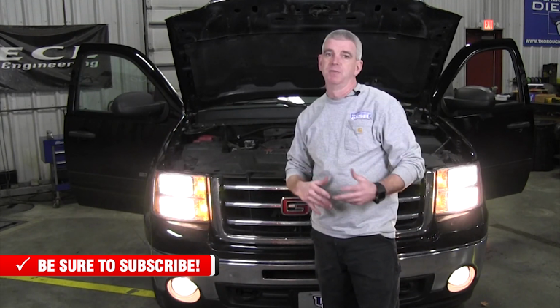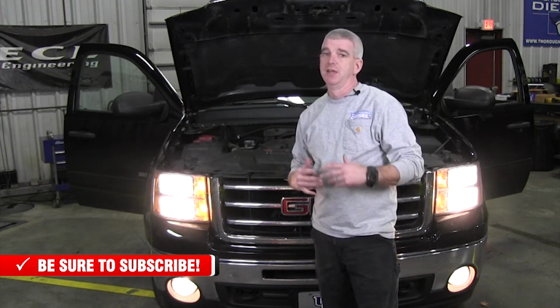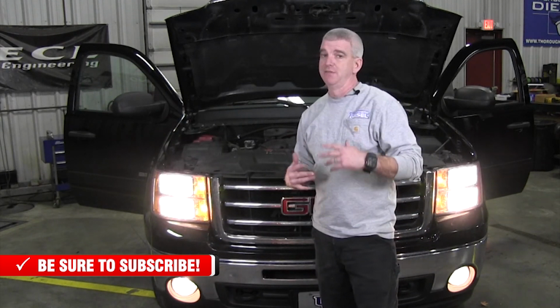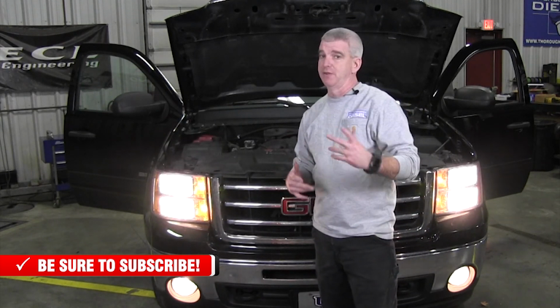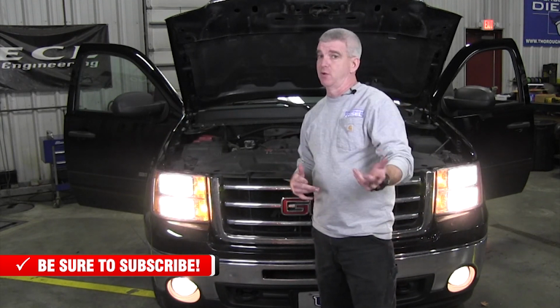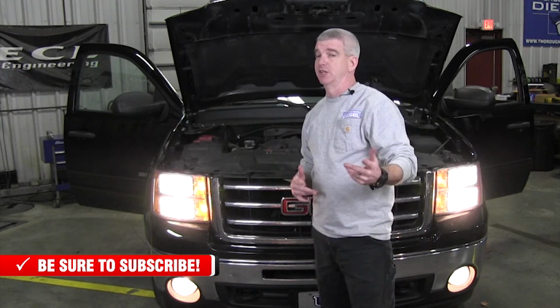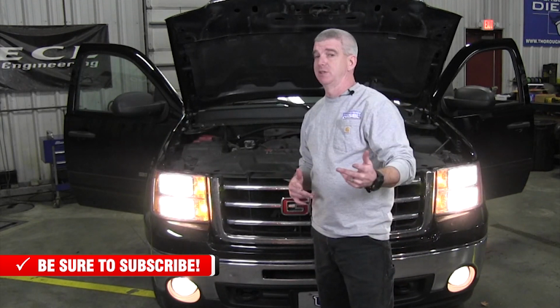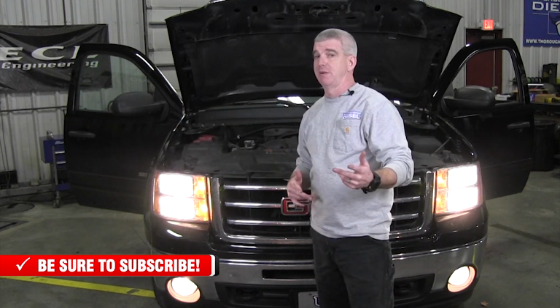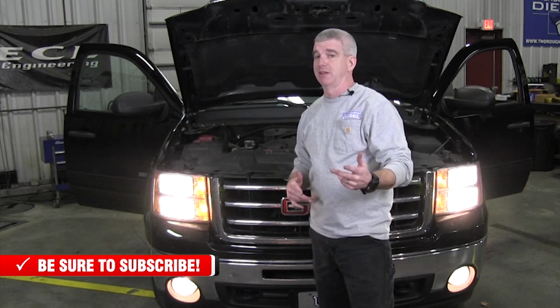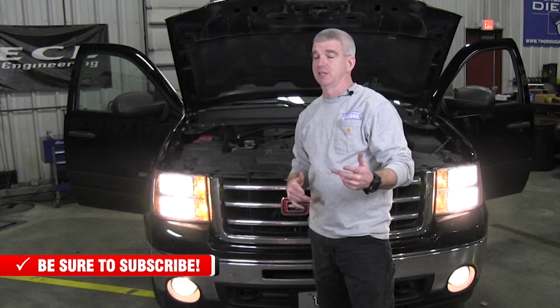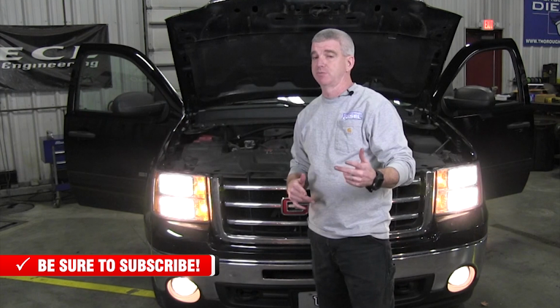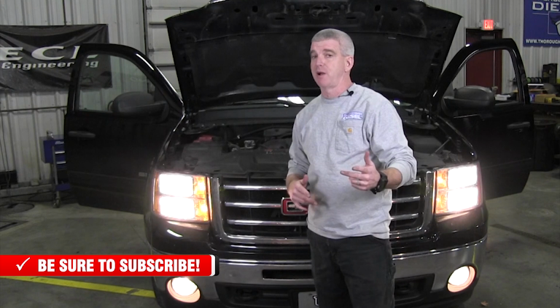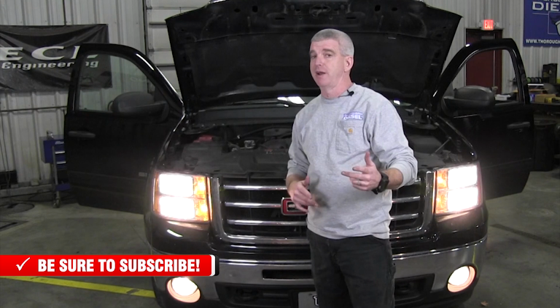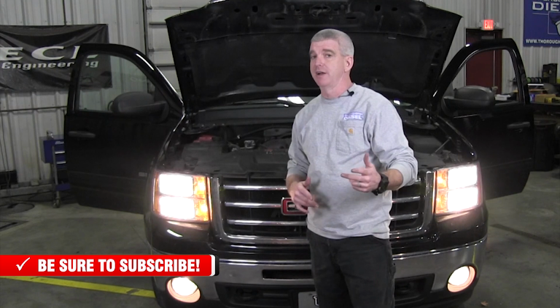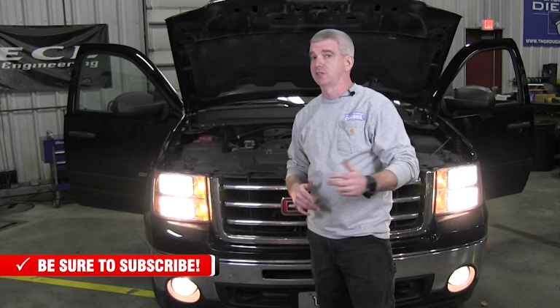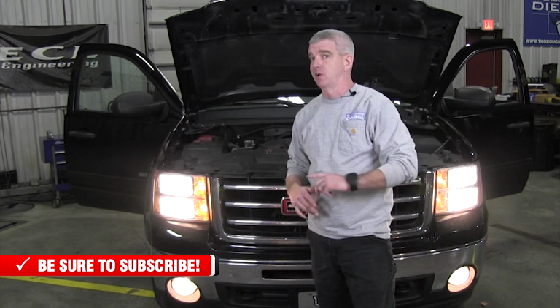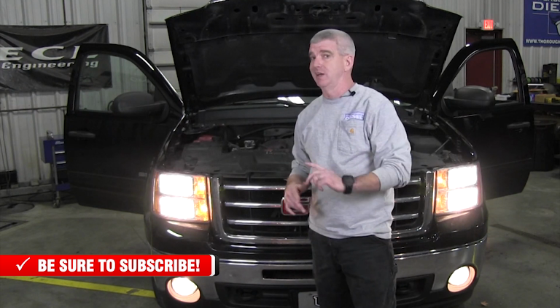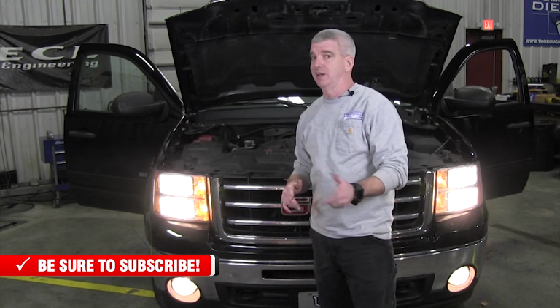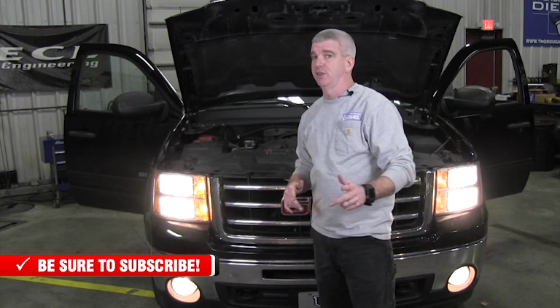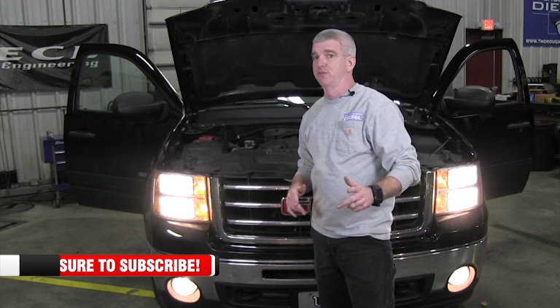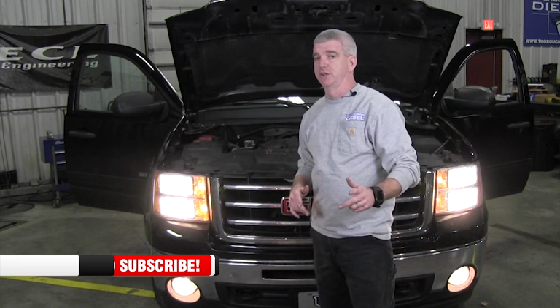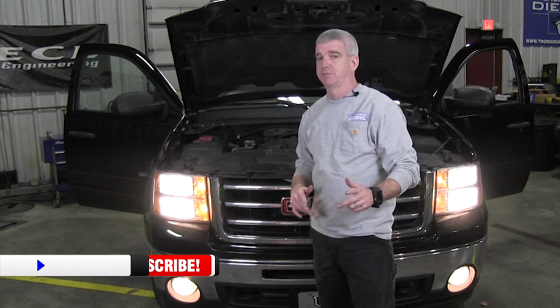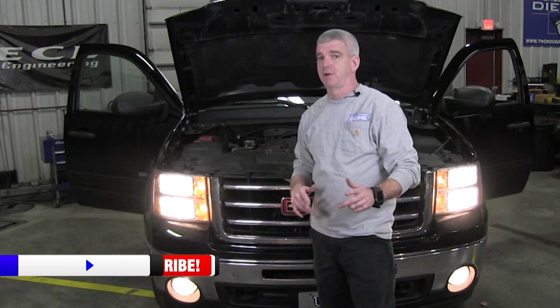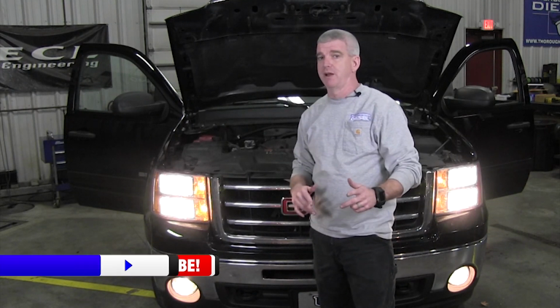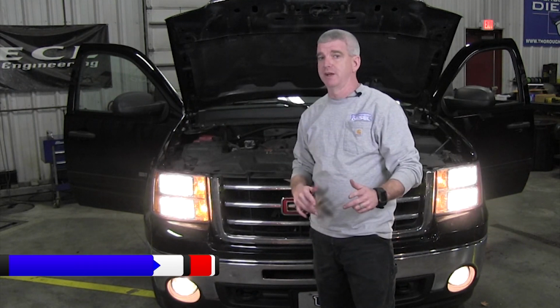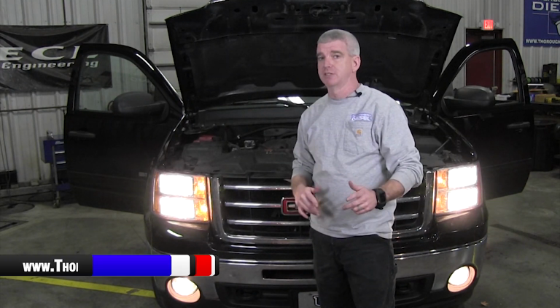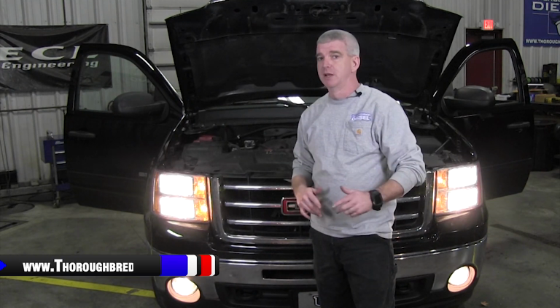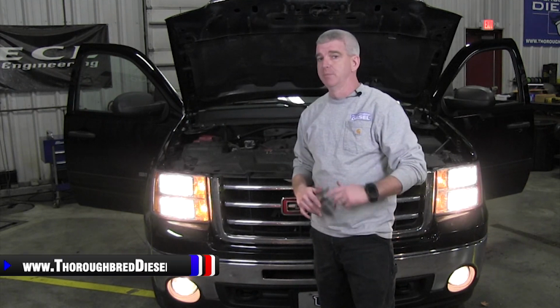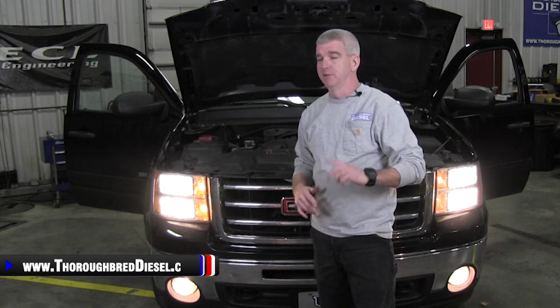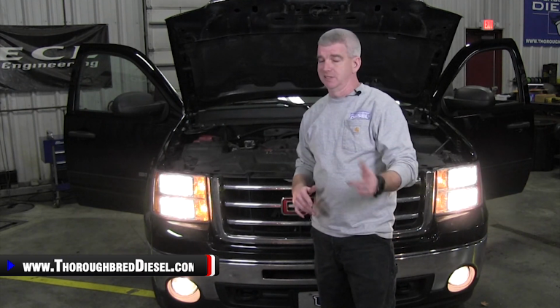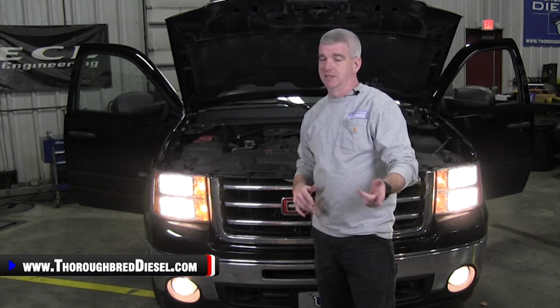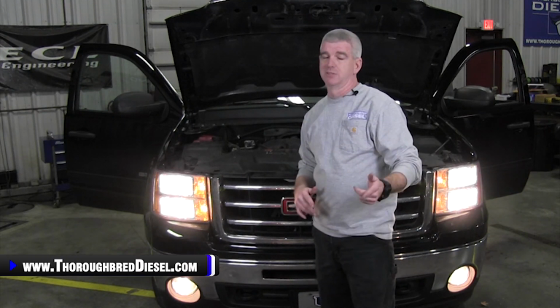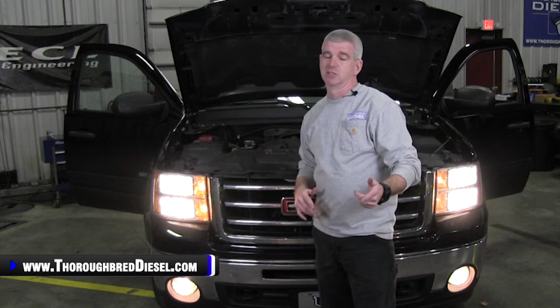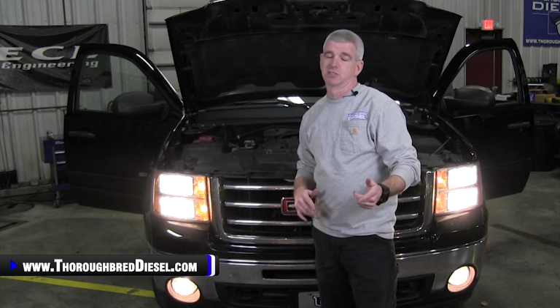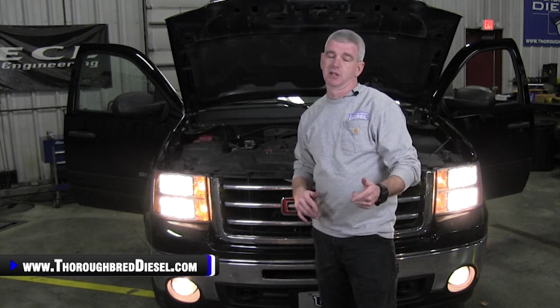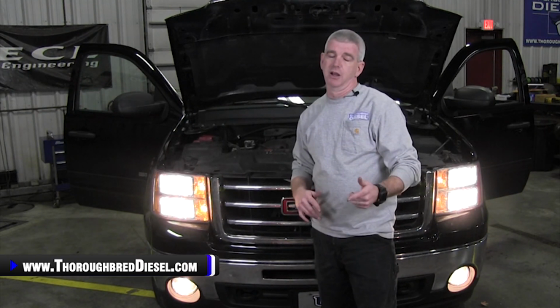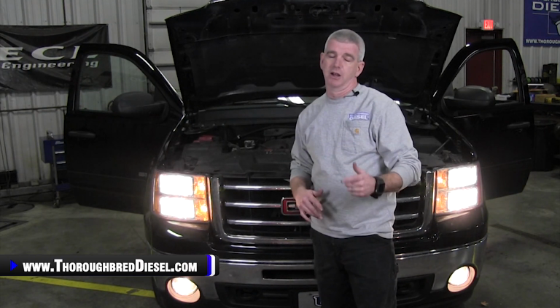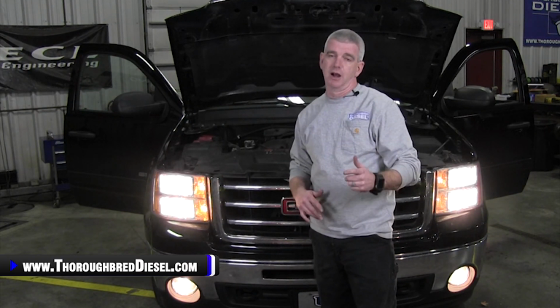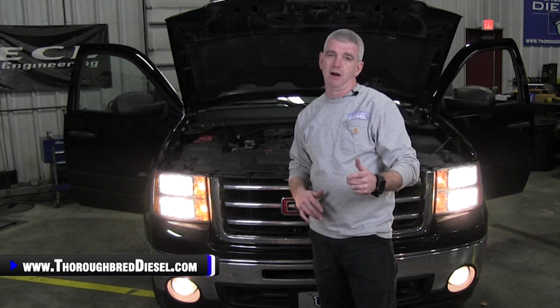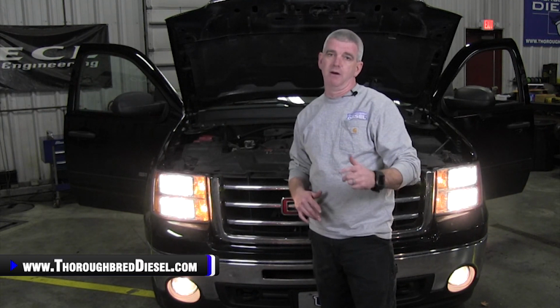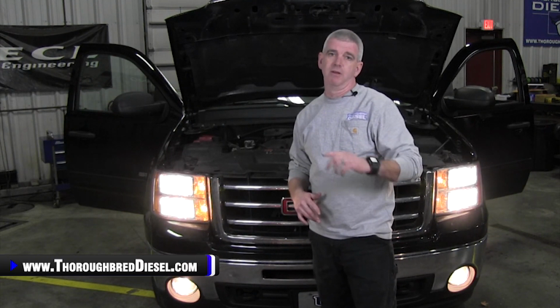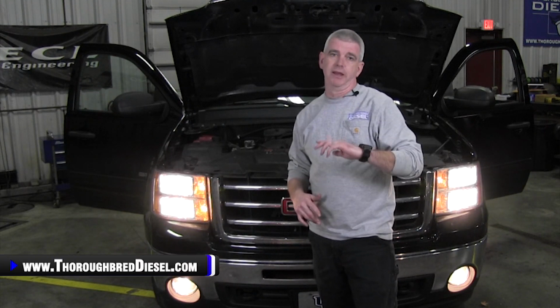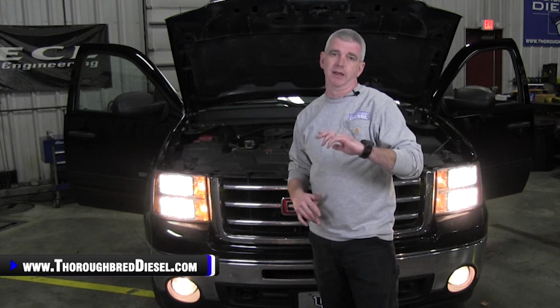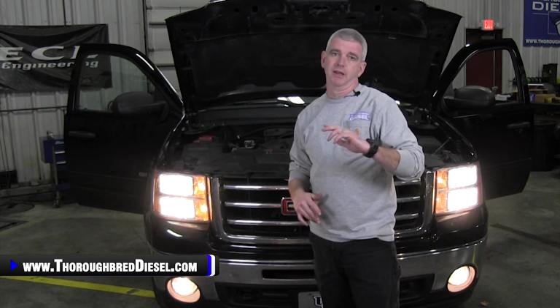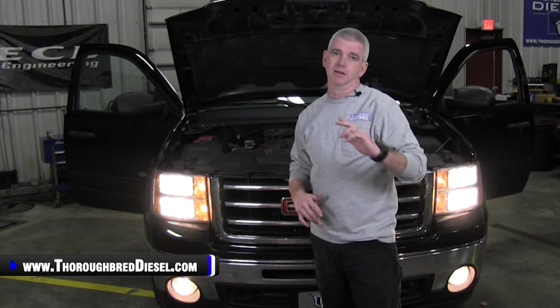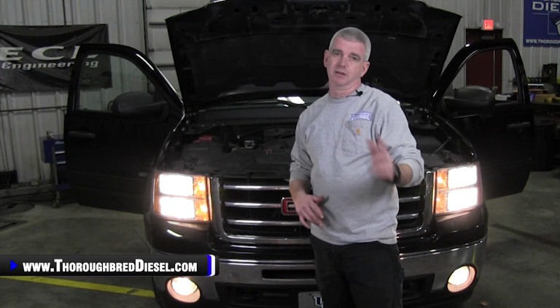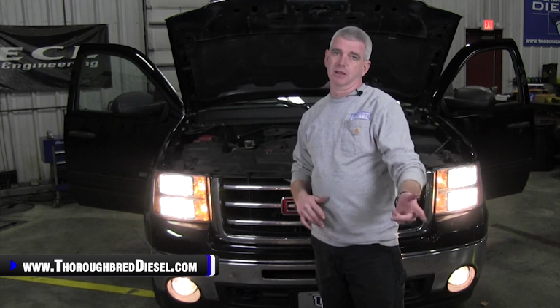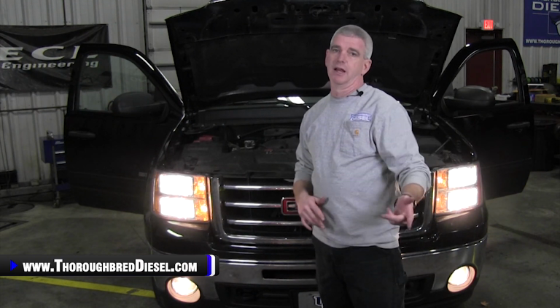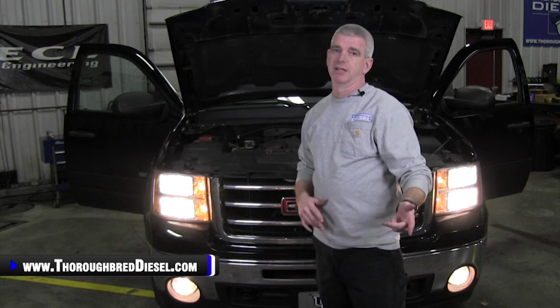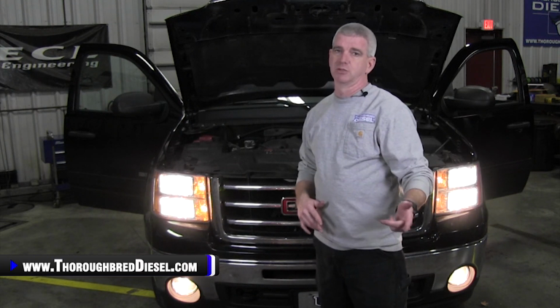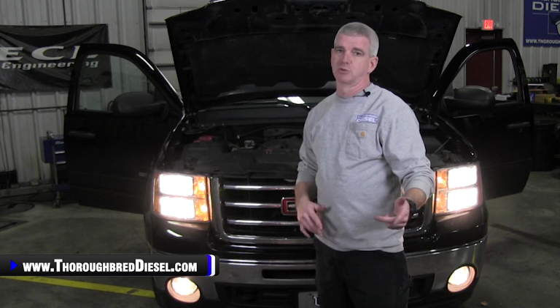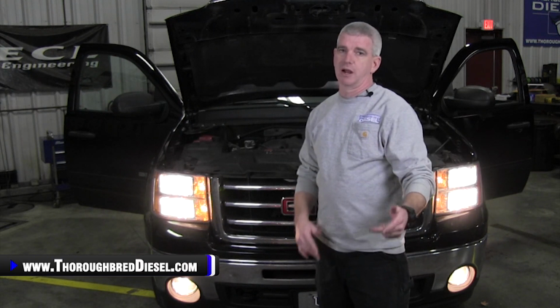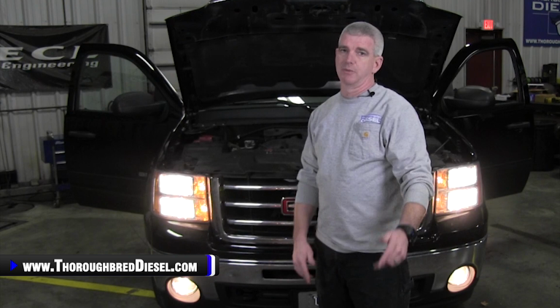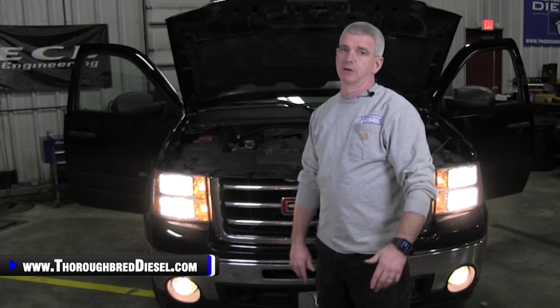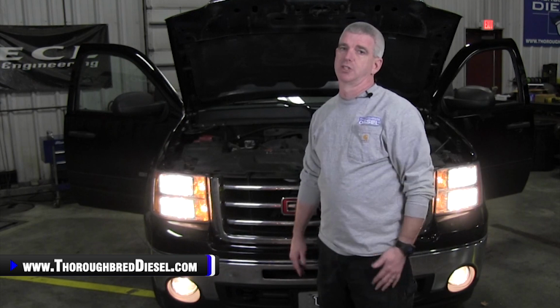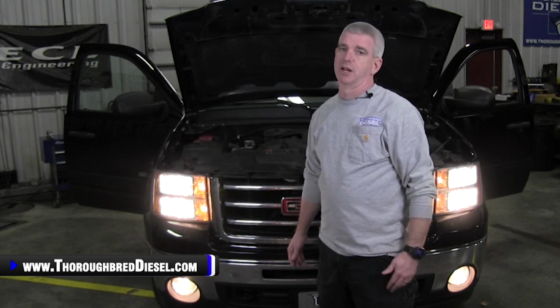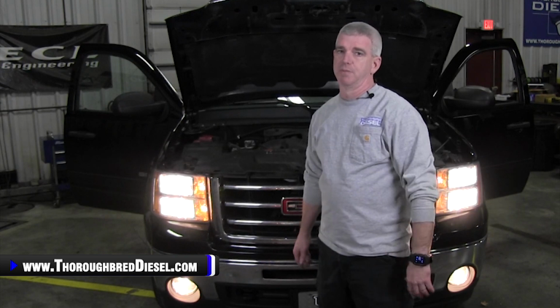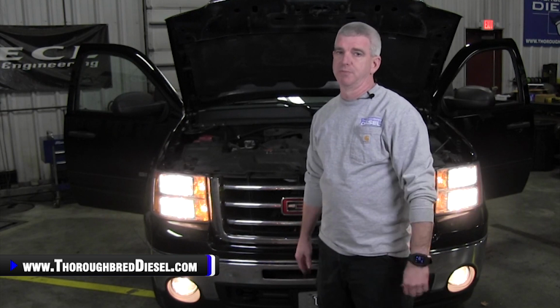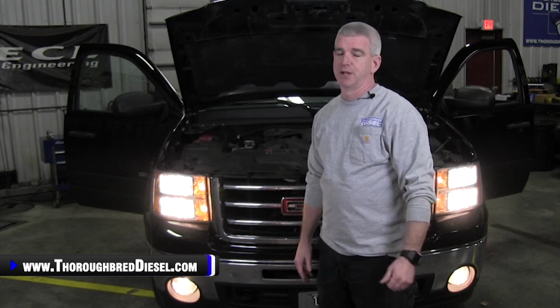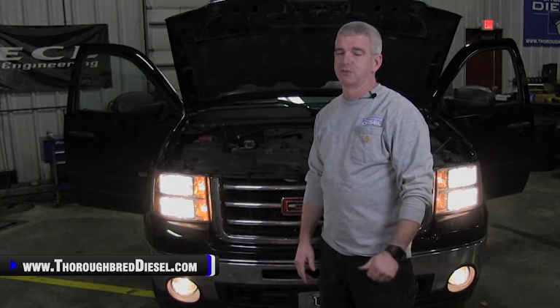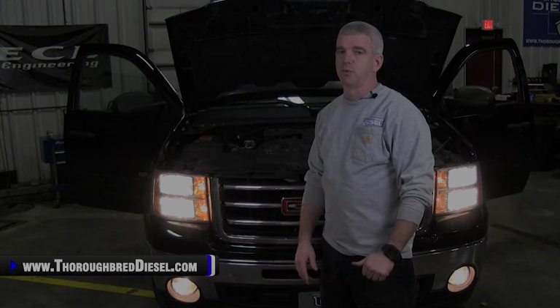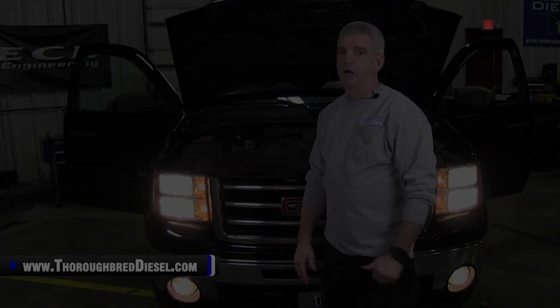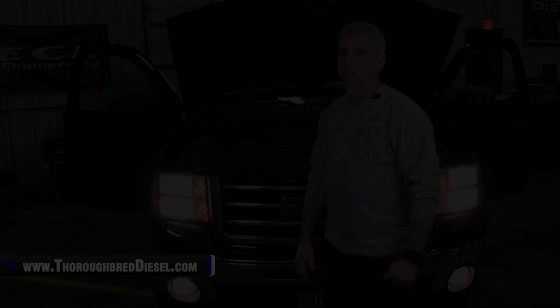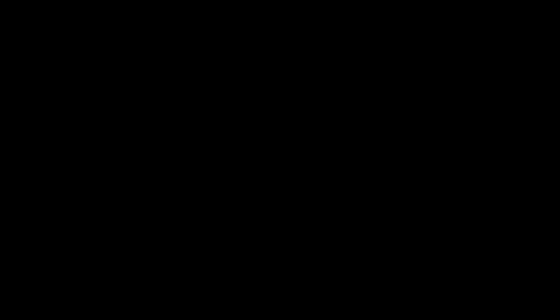If you have a question about this product or any other Fleece products, please give us a call, and like and subscribe to our channel. Thanks for watching.